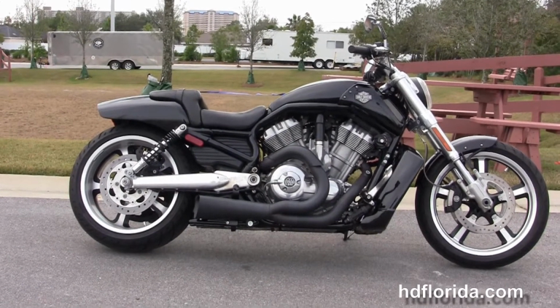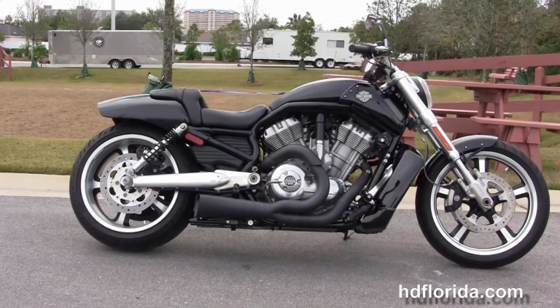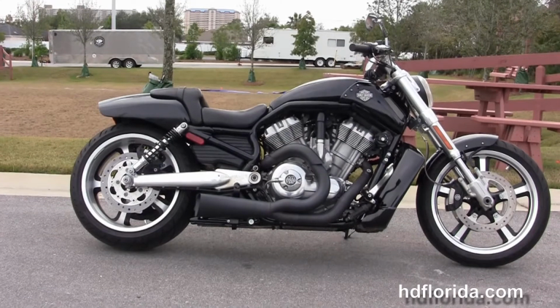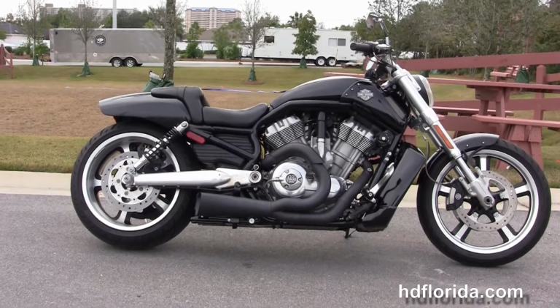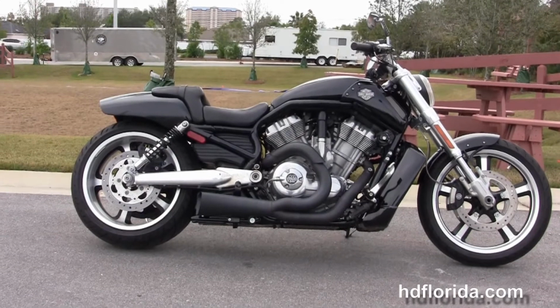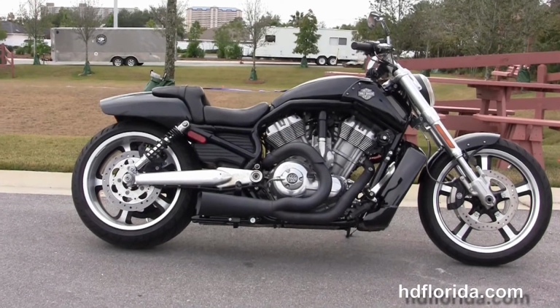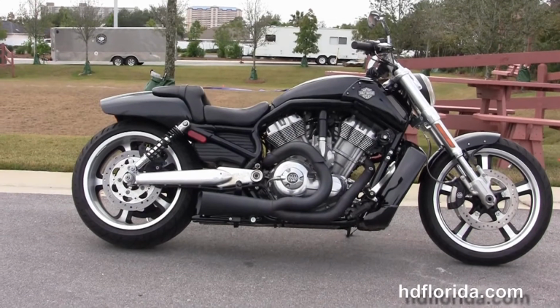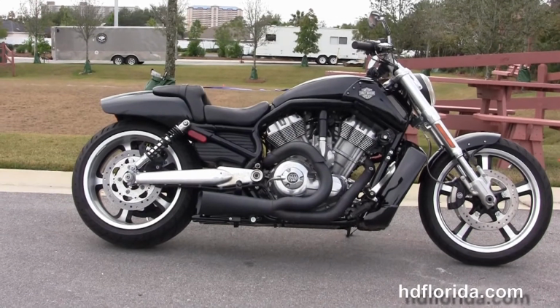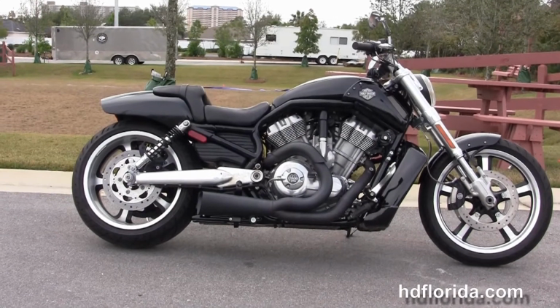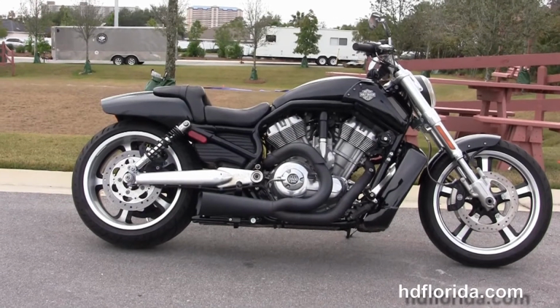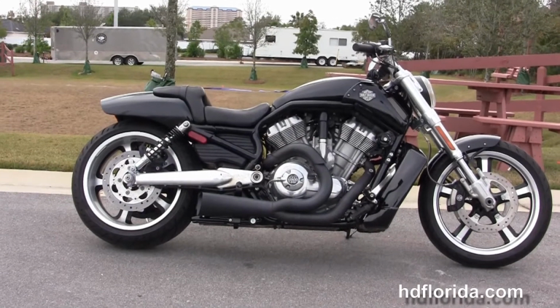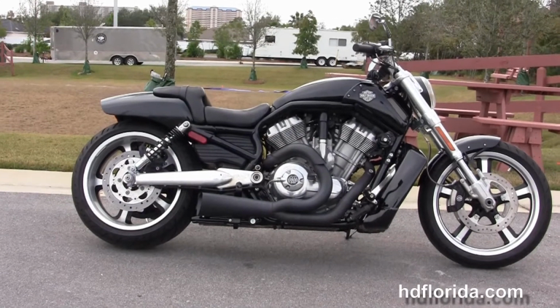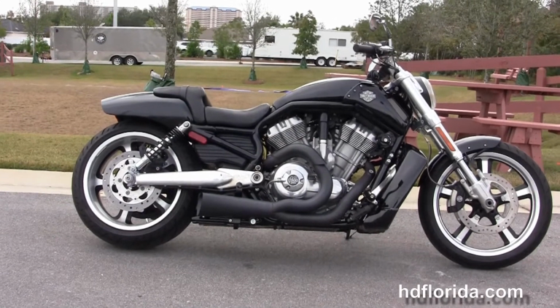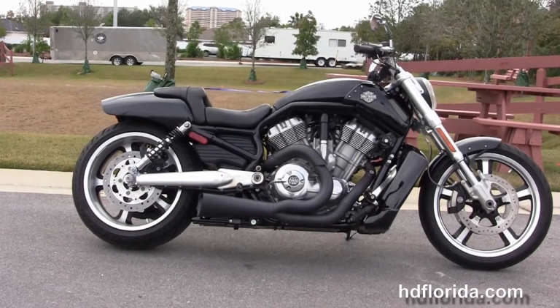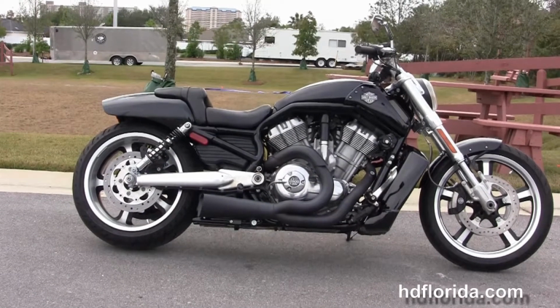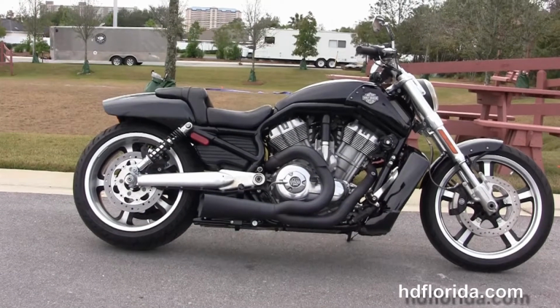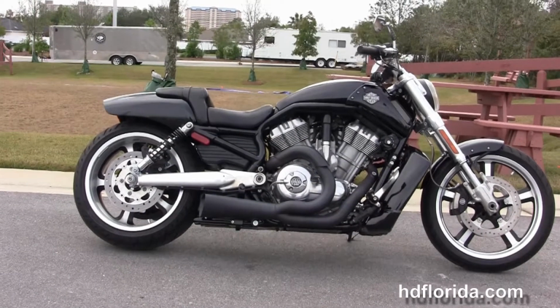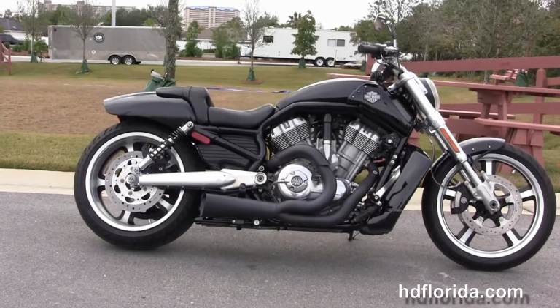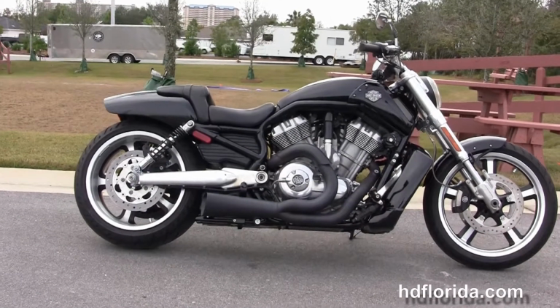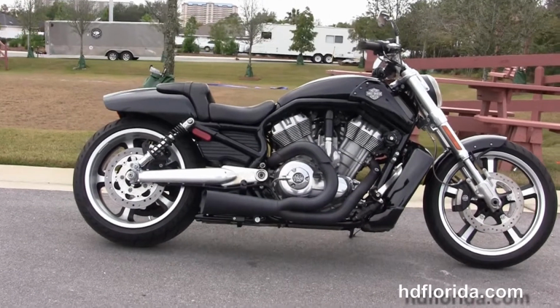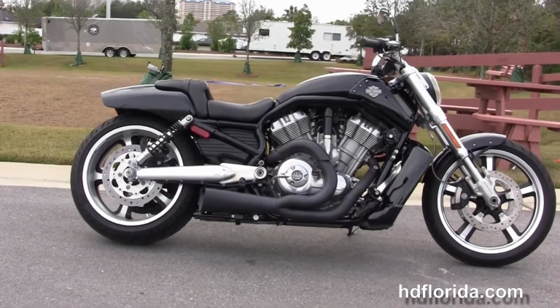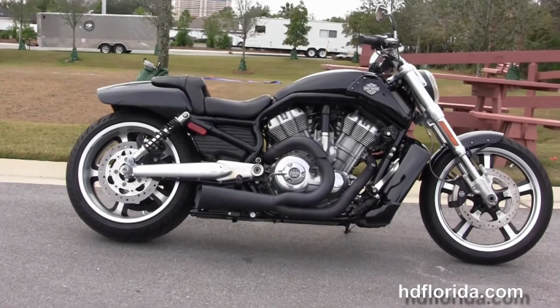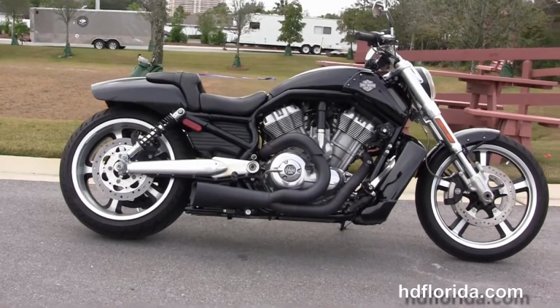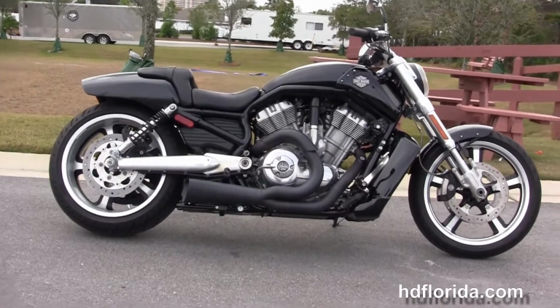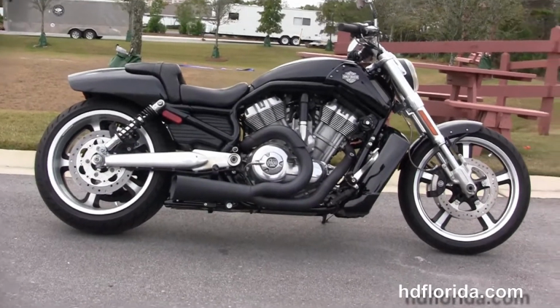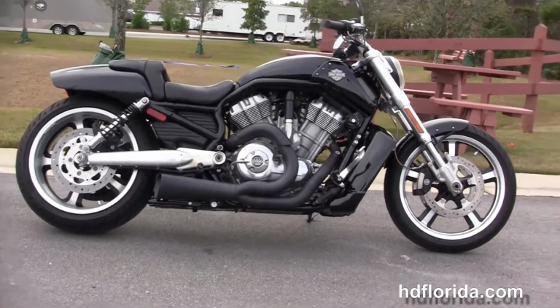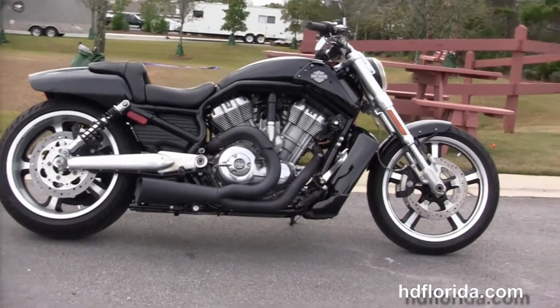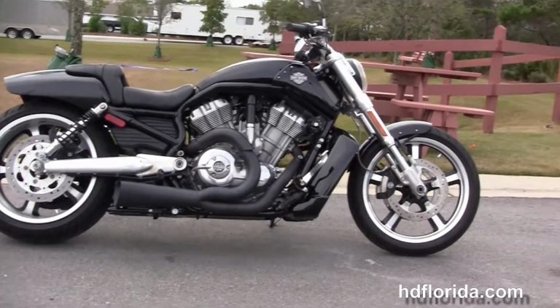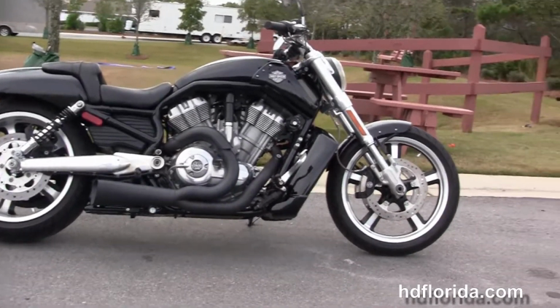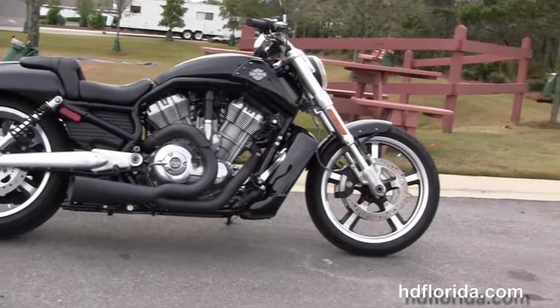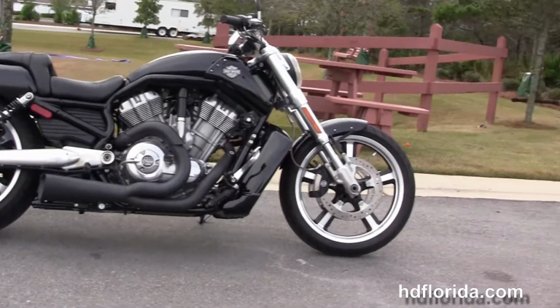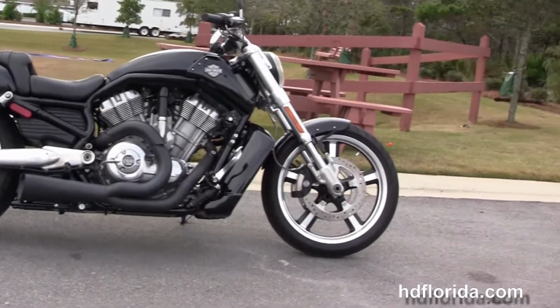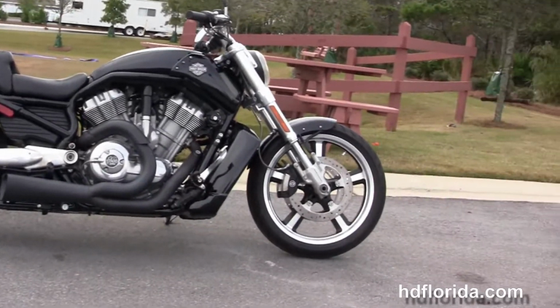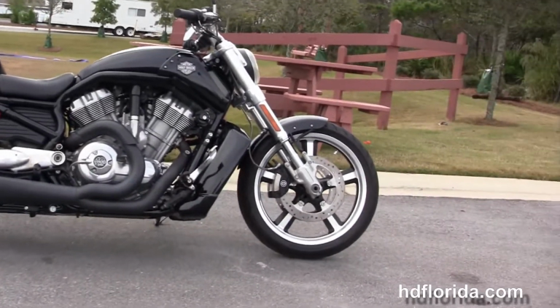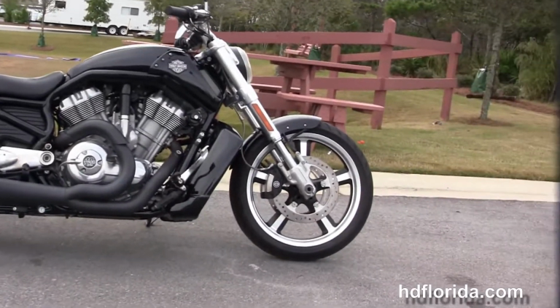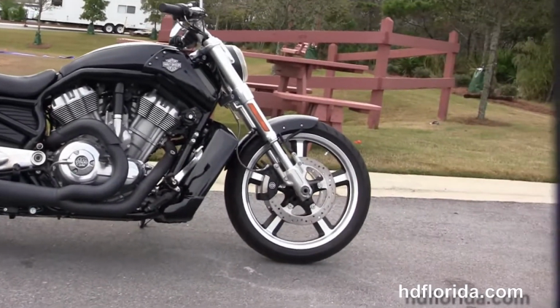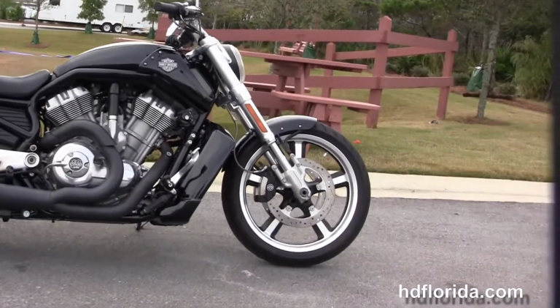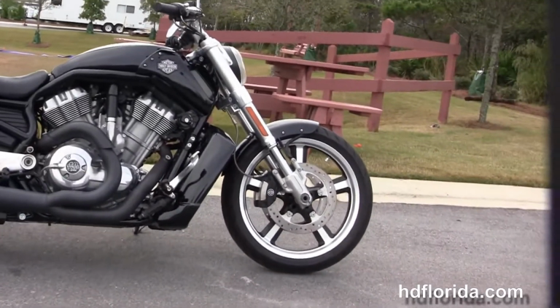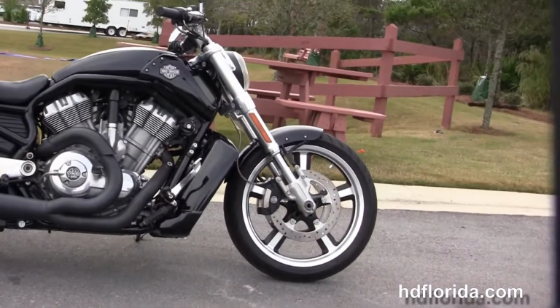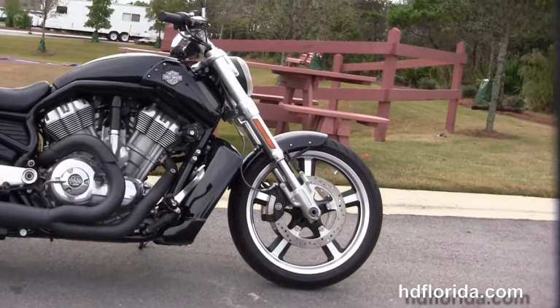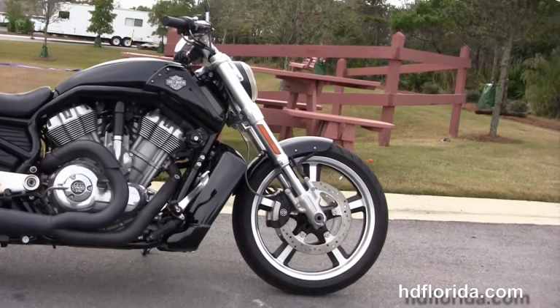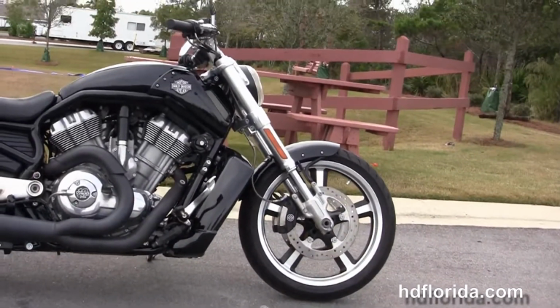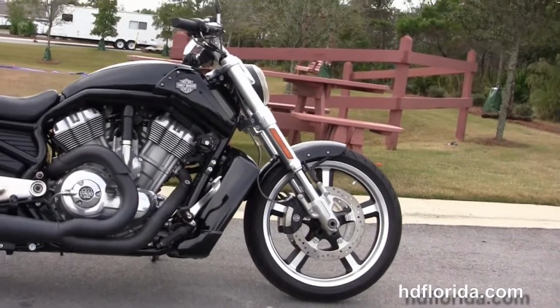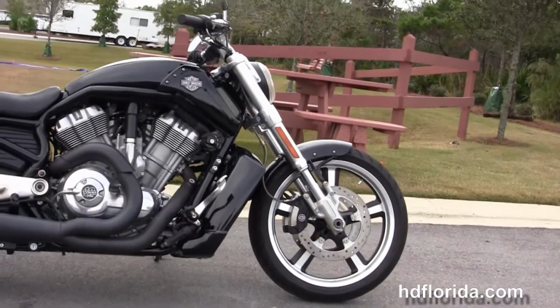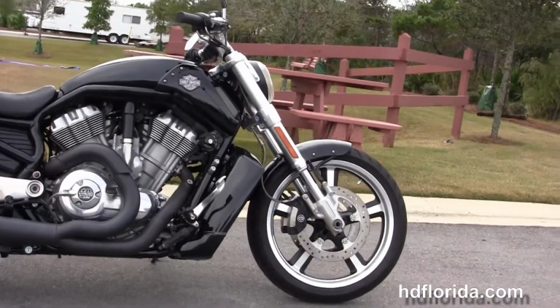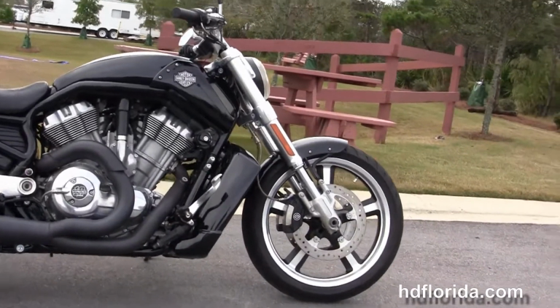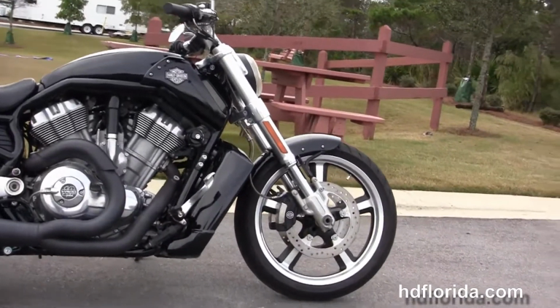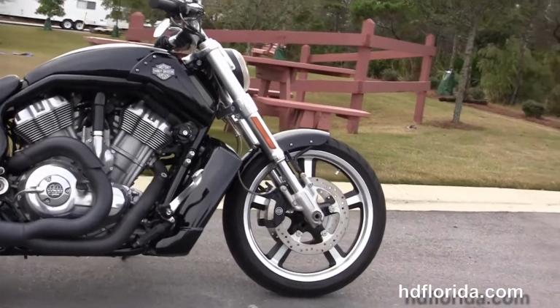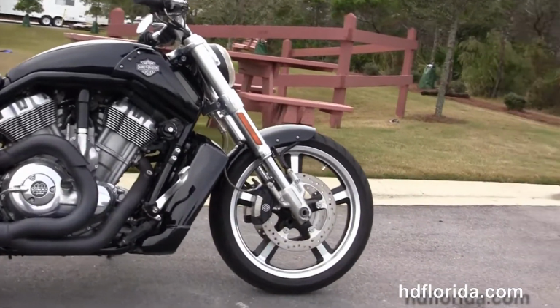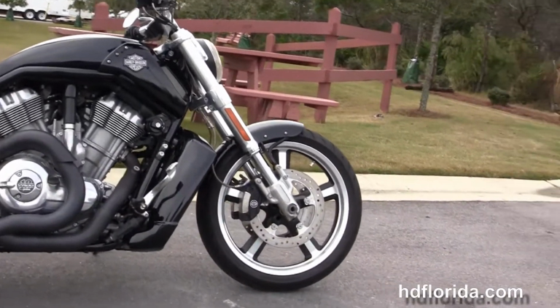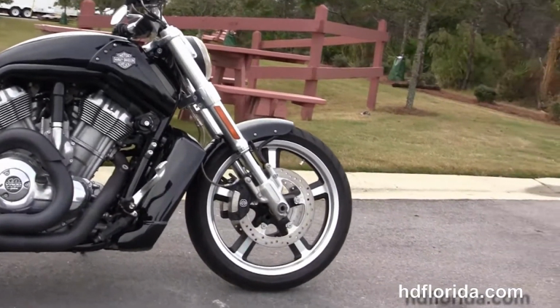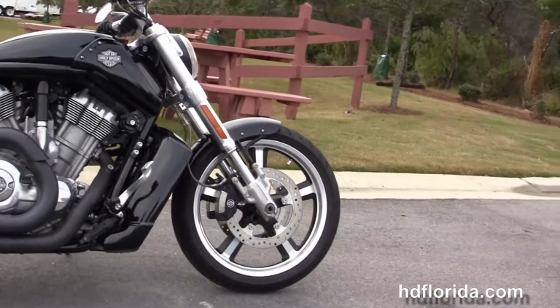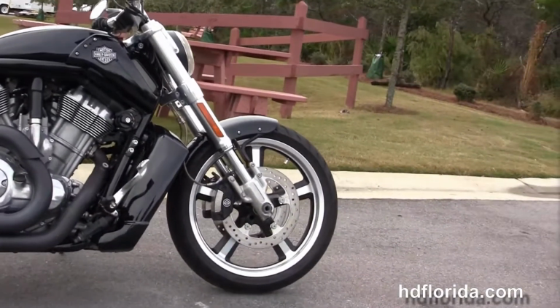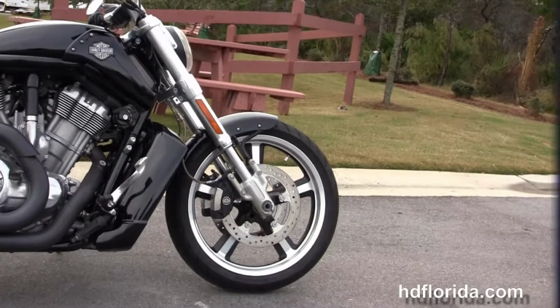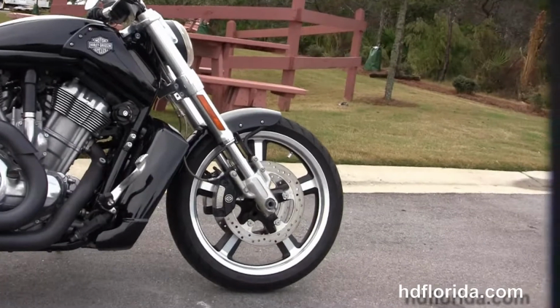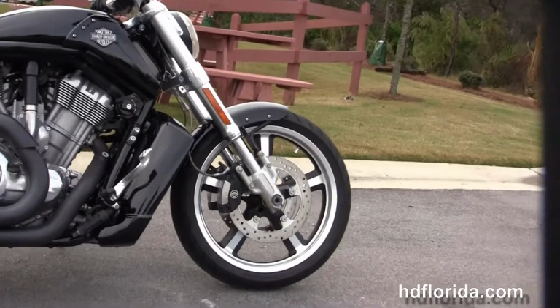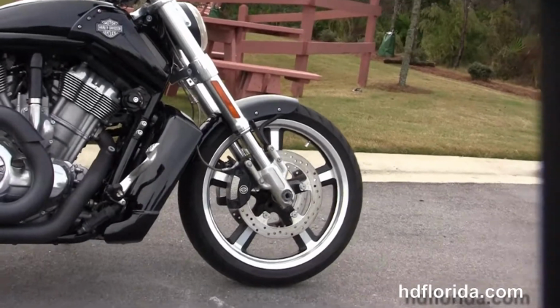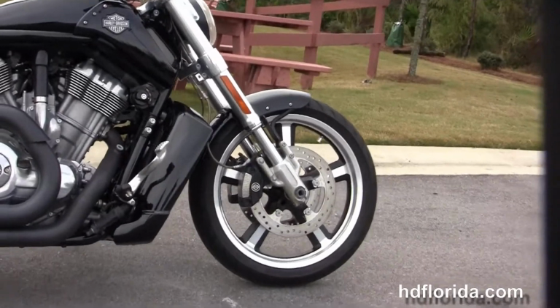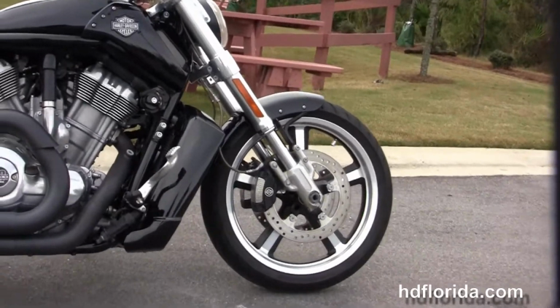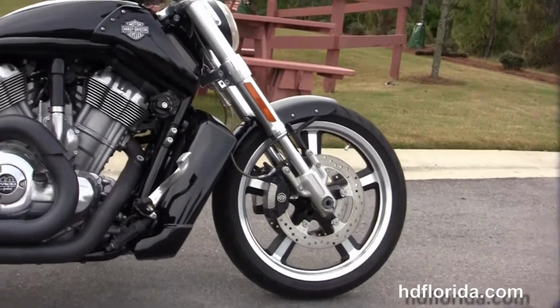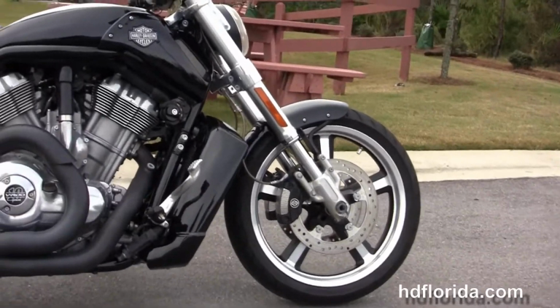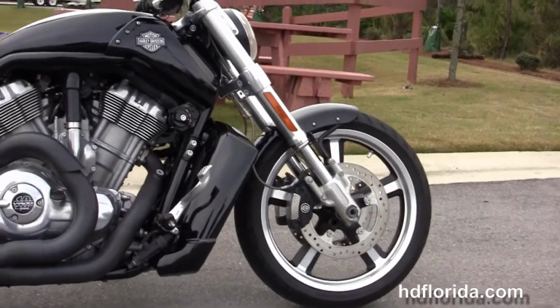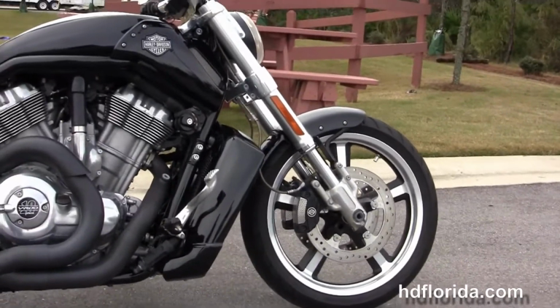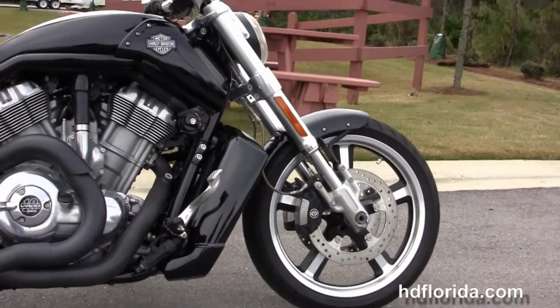This bike starts out front with inverted front forks, the contrasting 5-spoke mag wheels, and the 4-piston Brembo calipers.